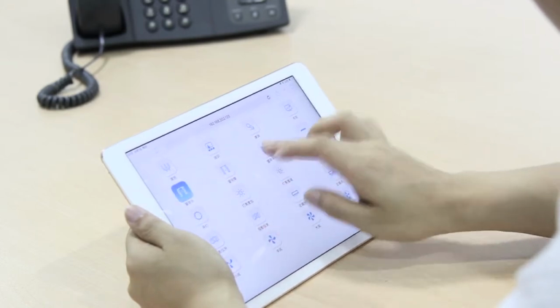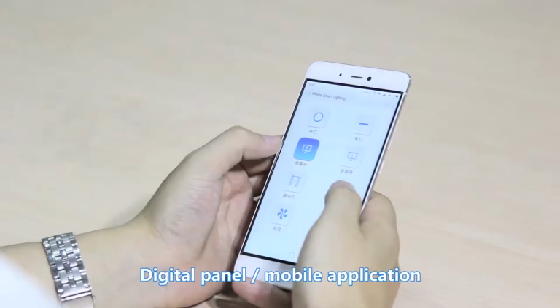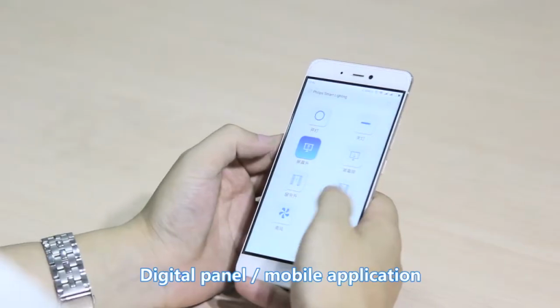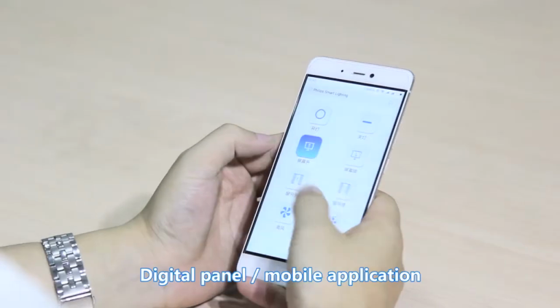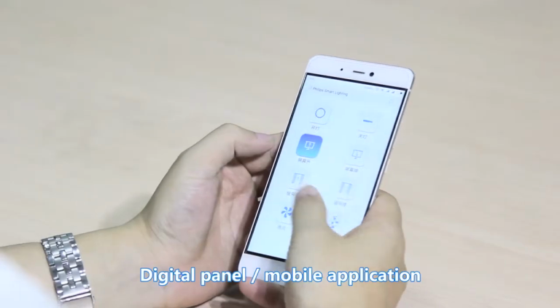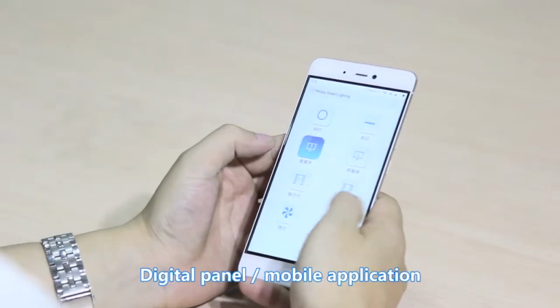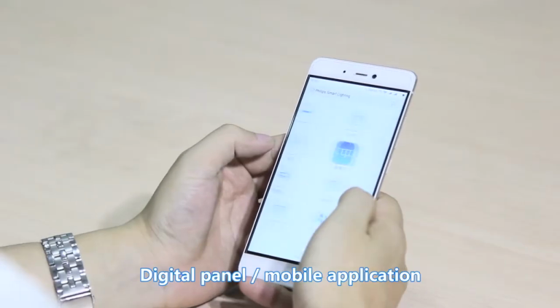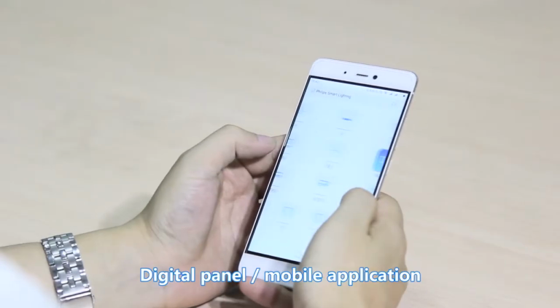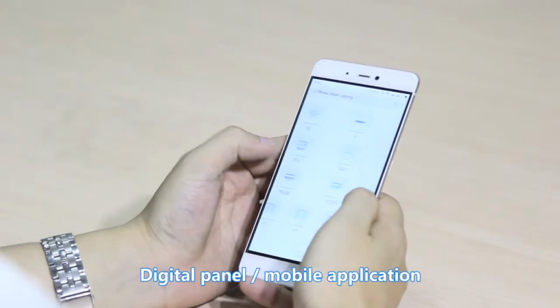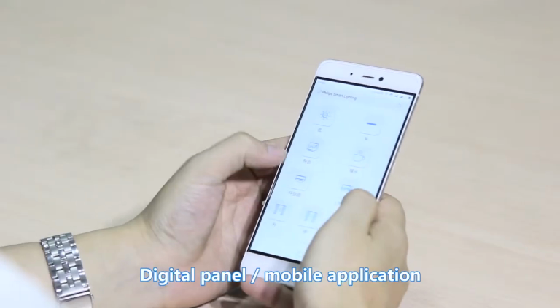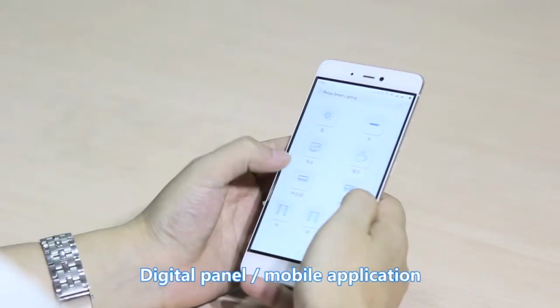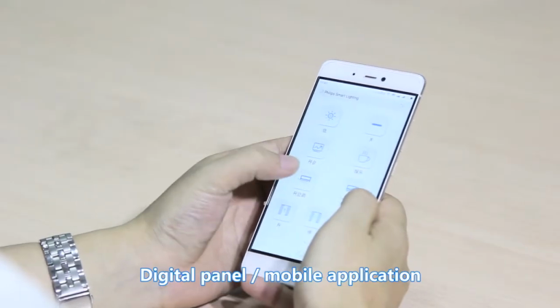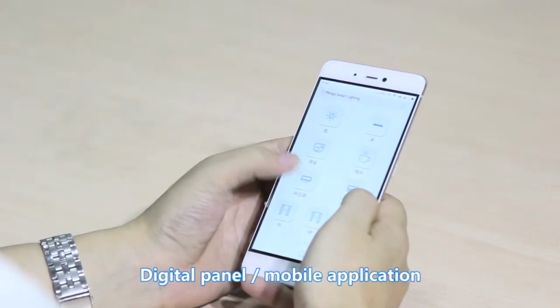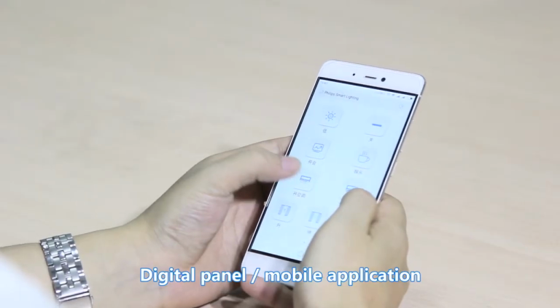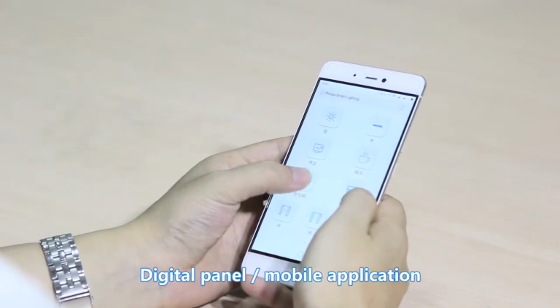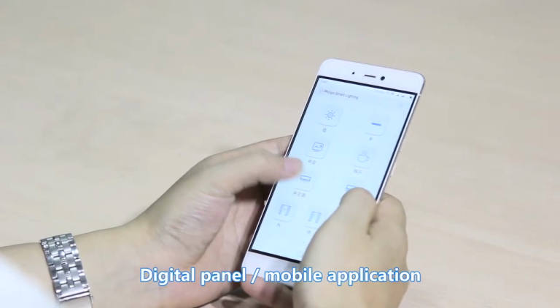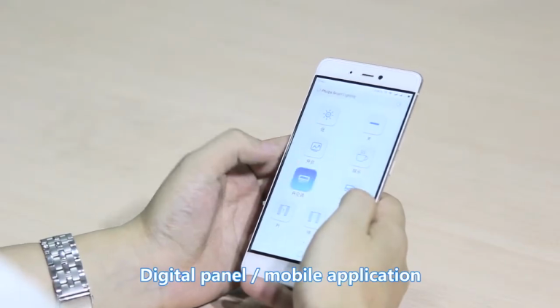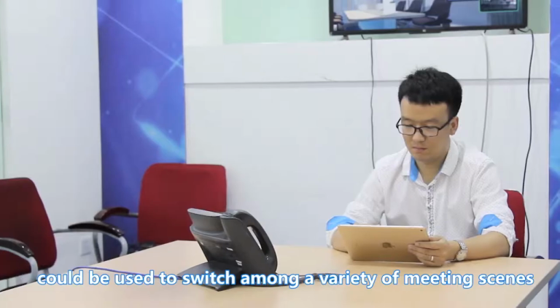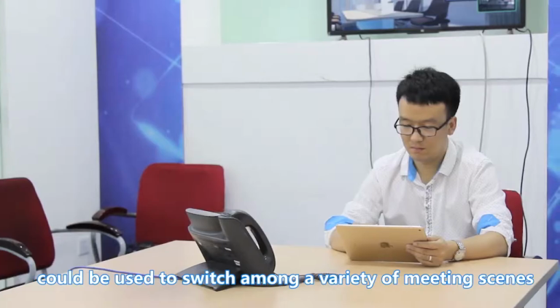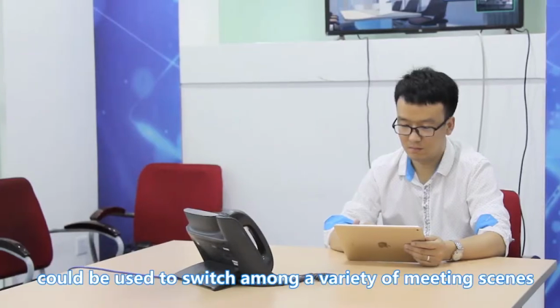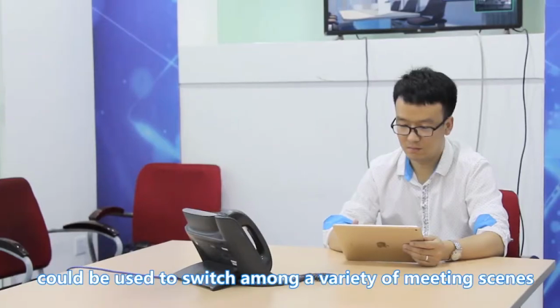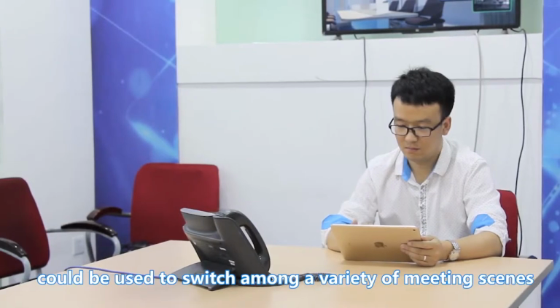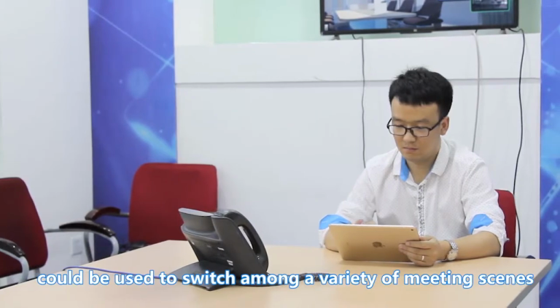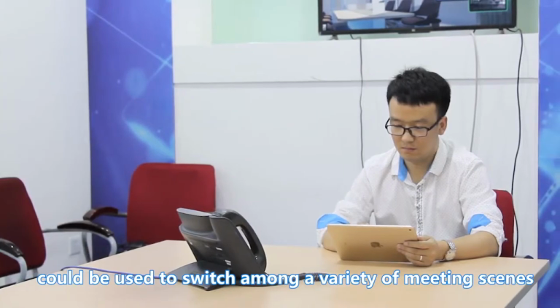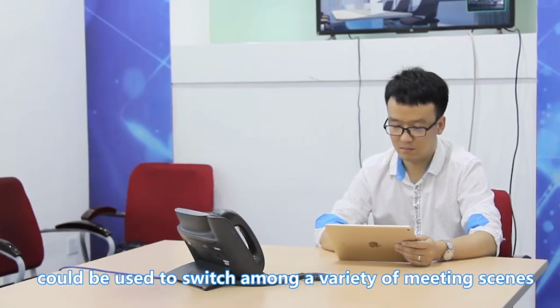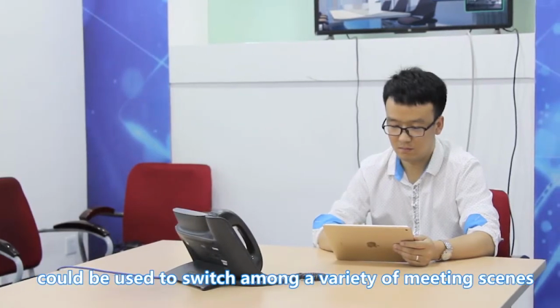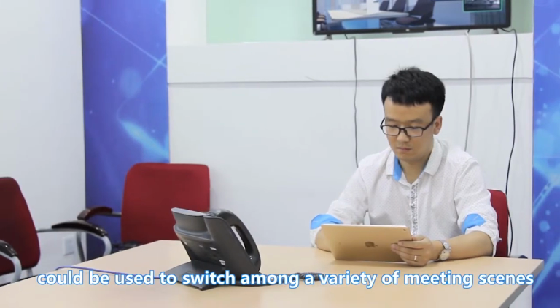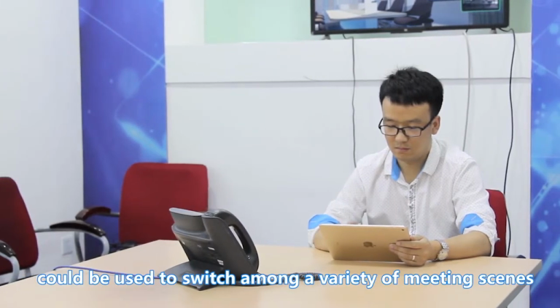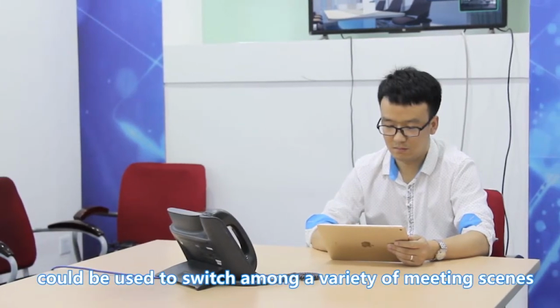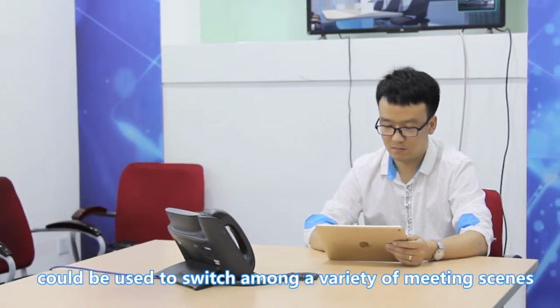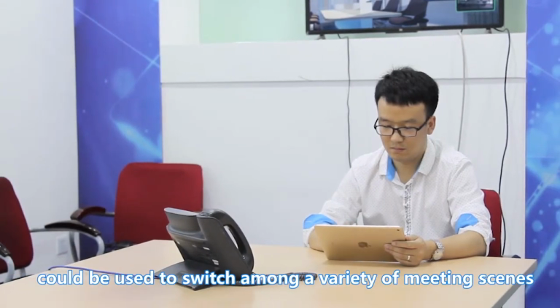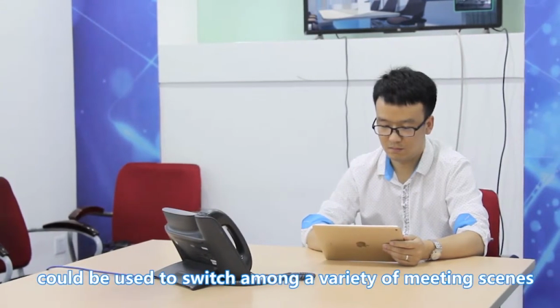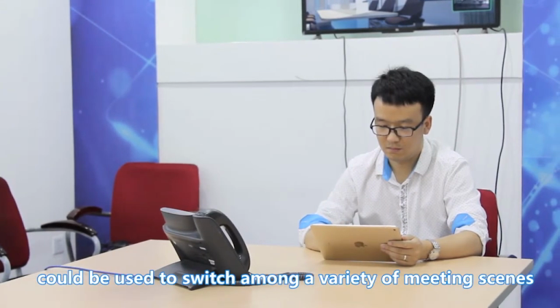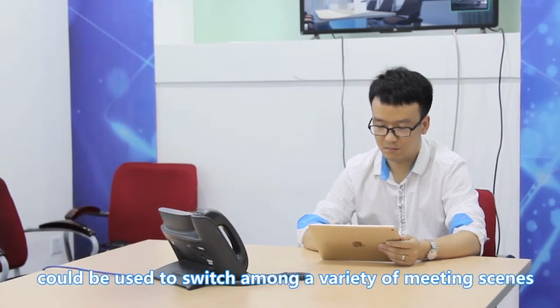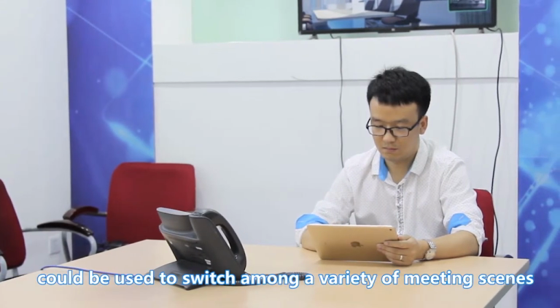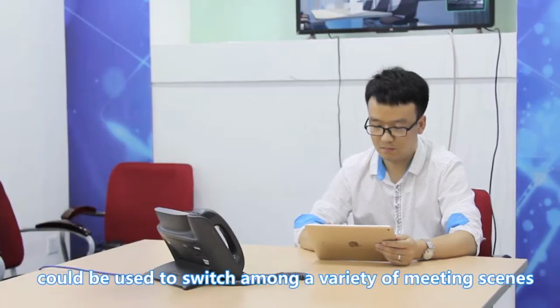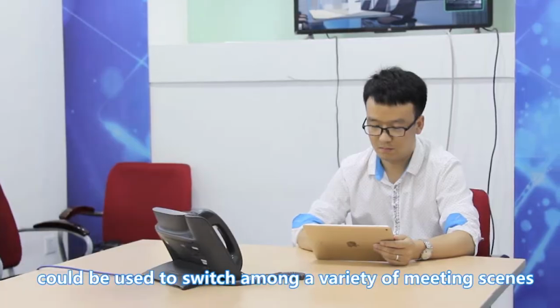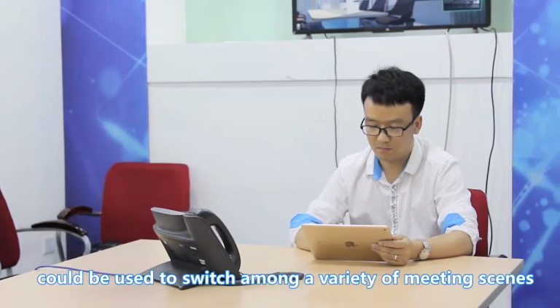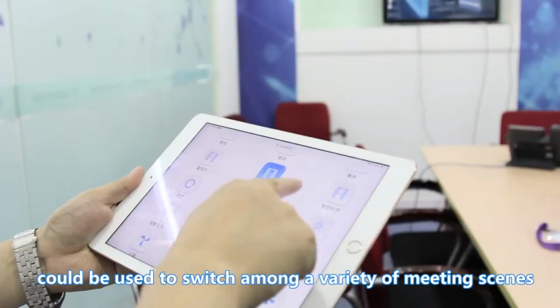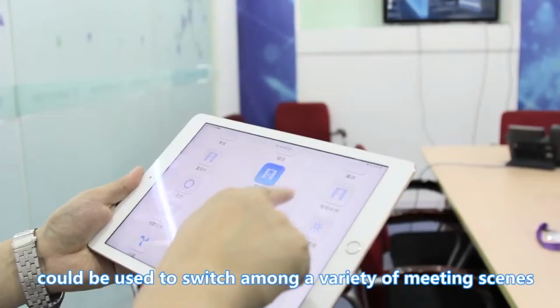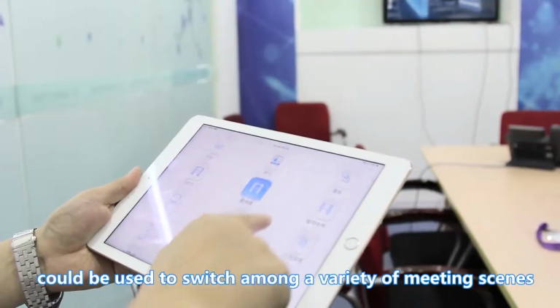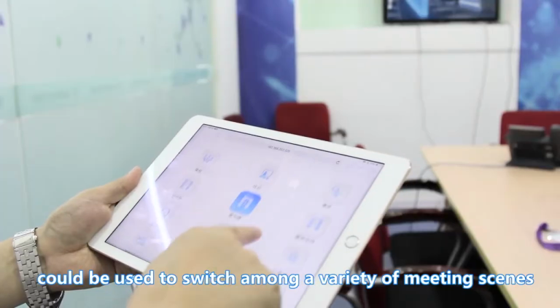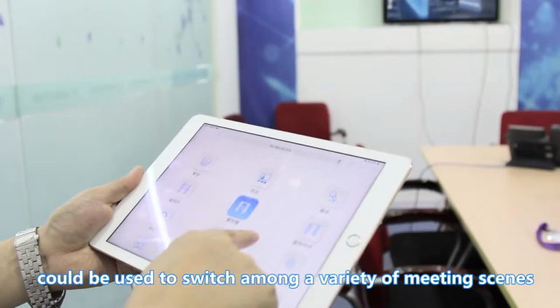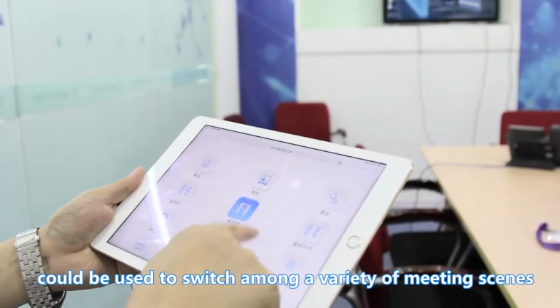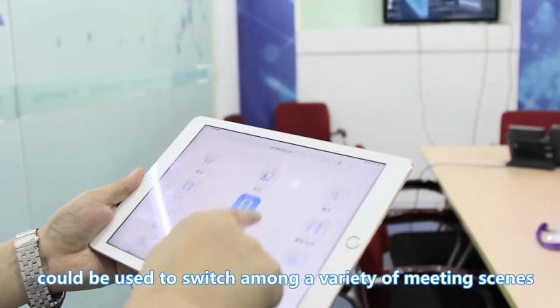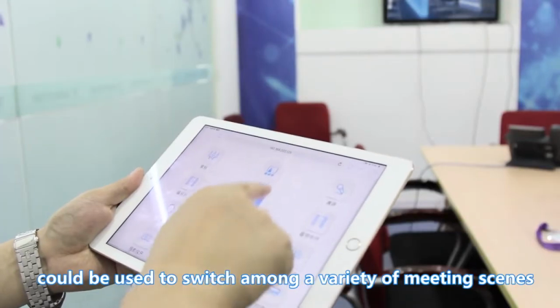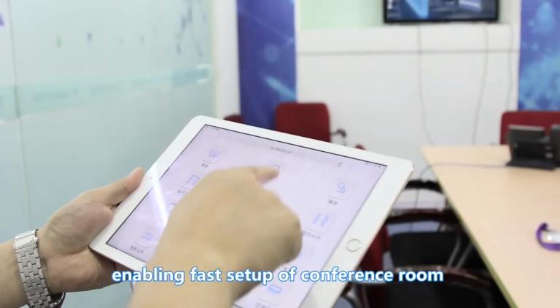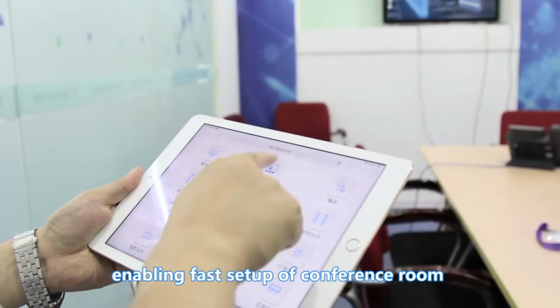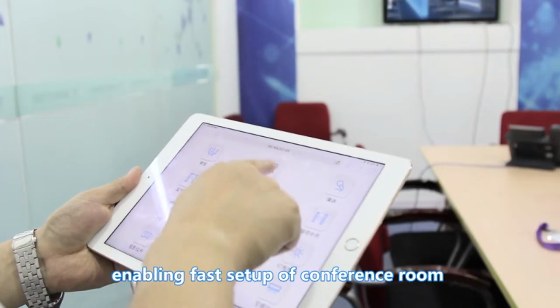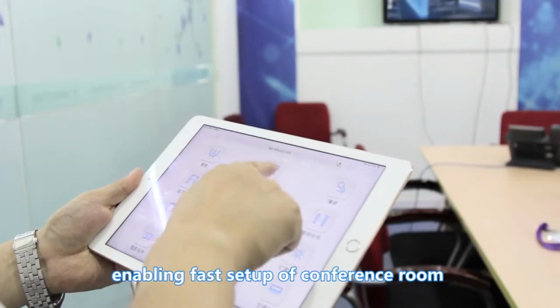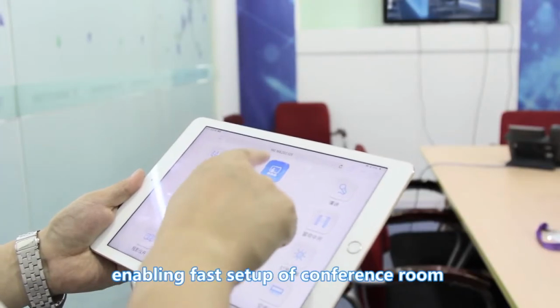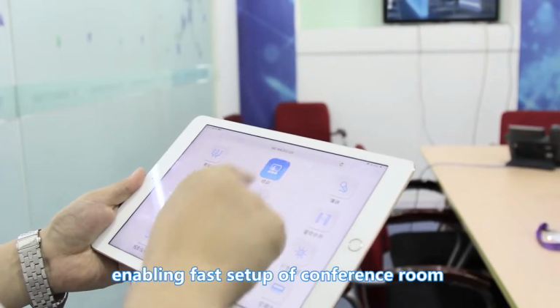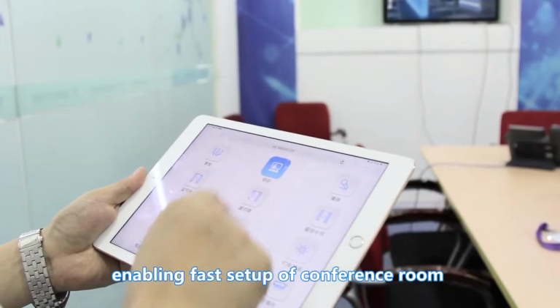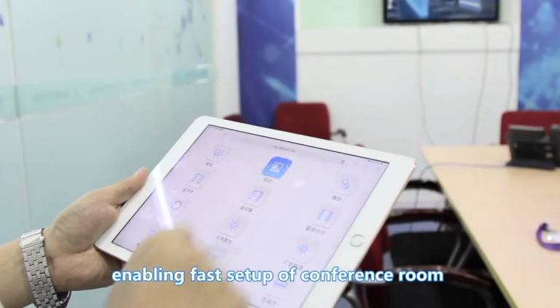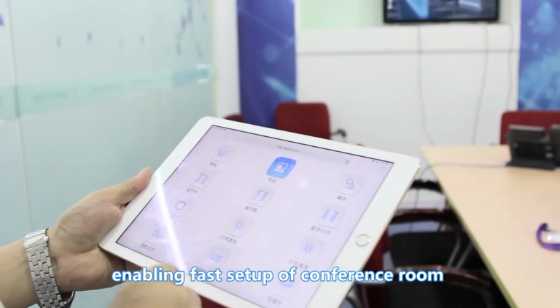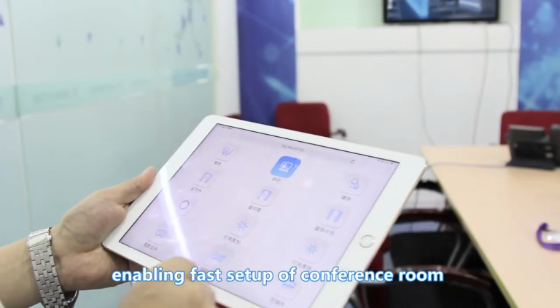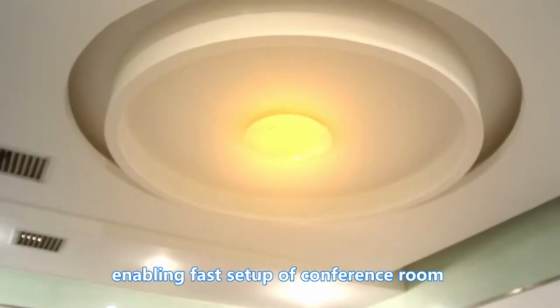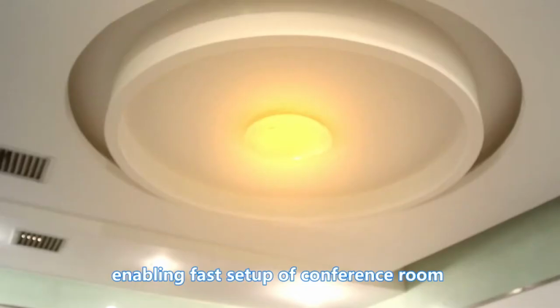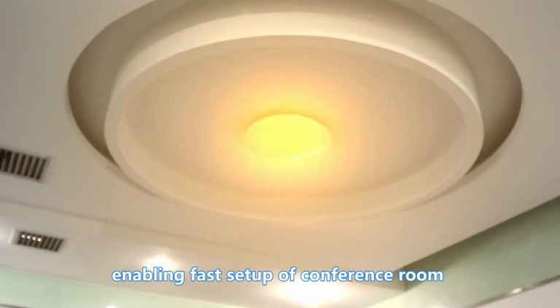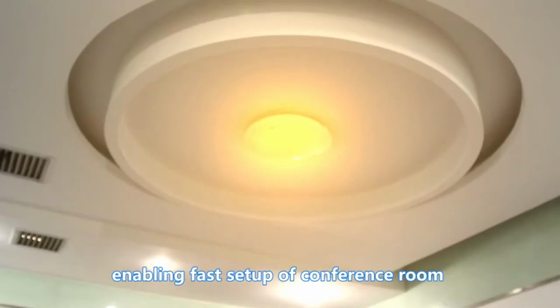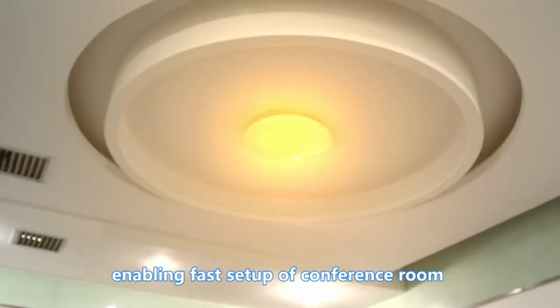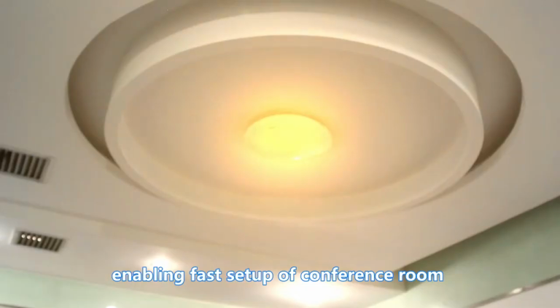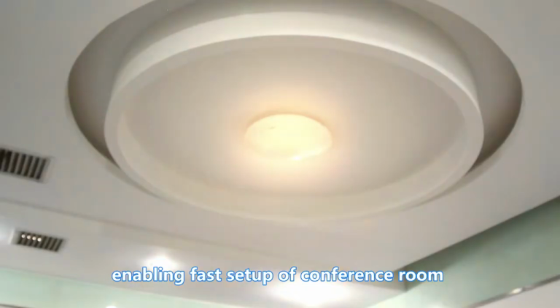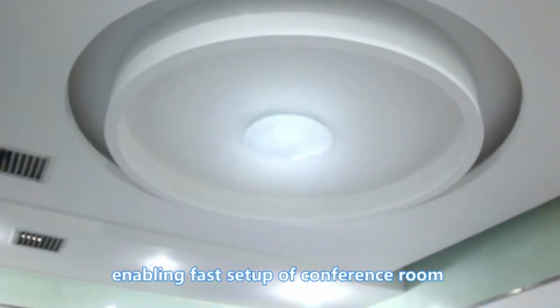A digital panel or mobile application can be used to switch among a variety of meeting scenes, enabling fast setup of the conference room.